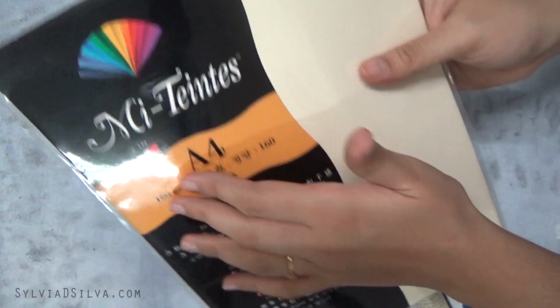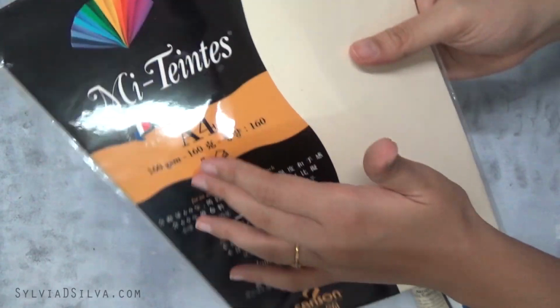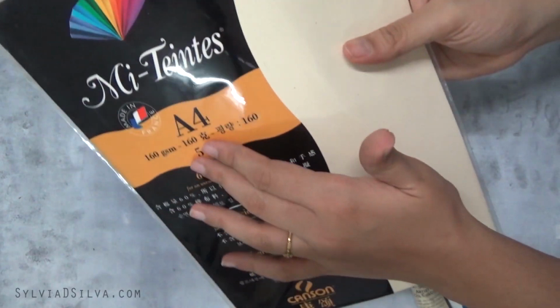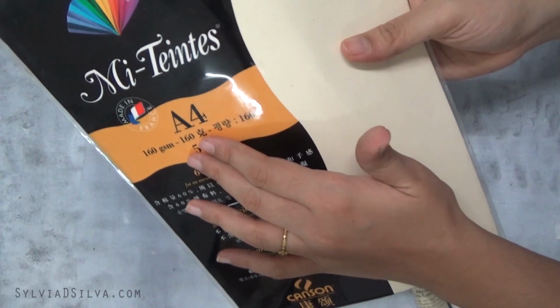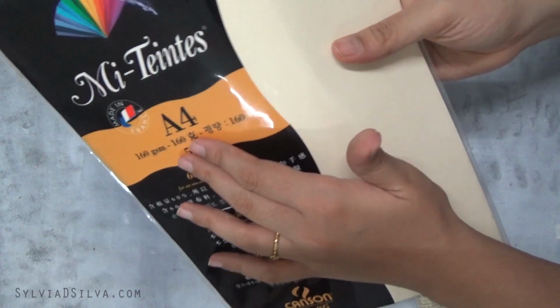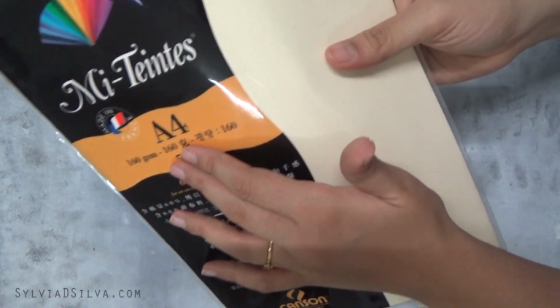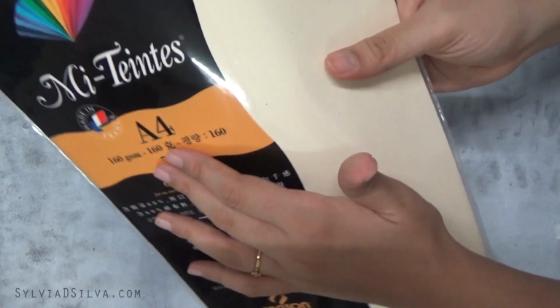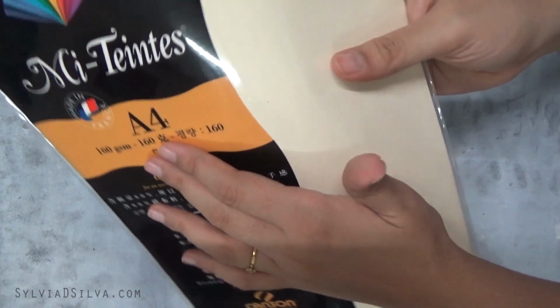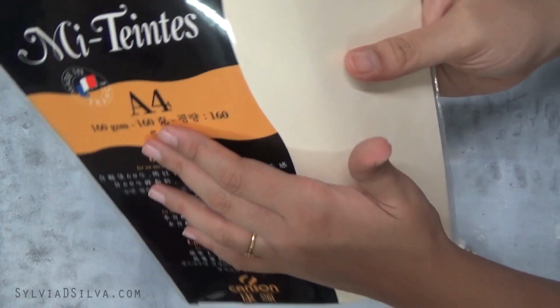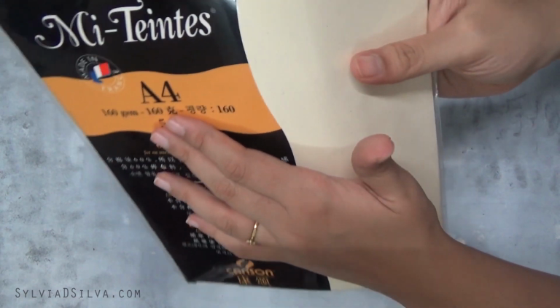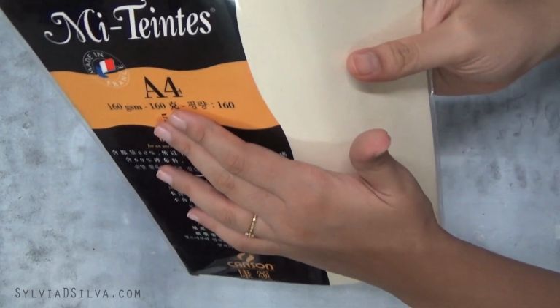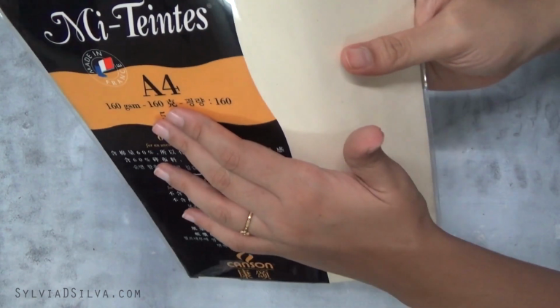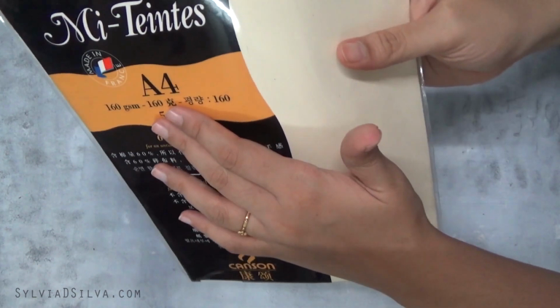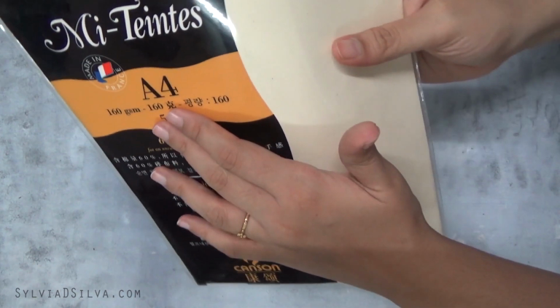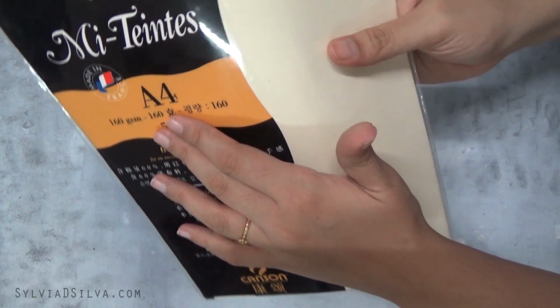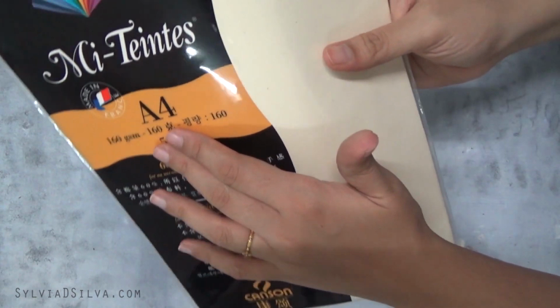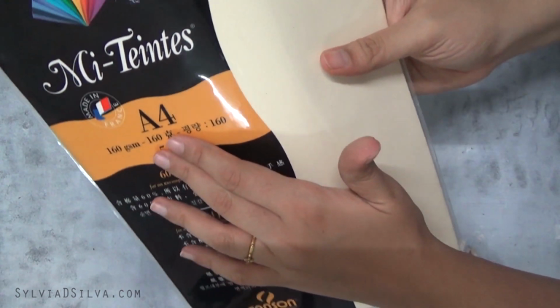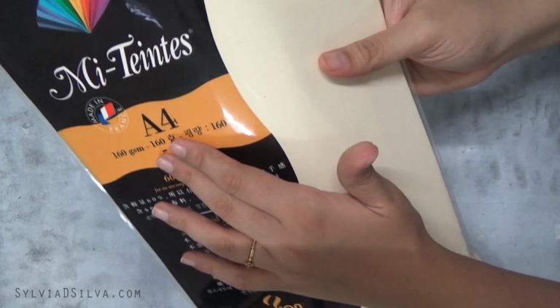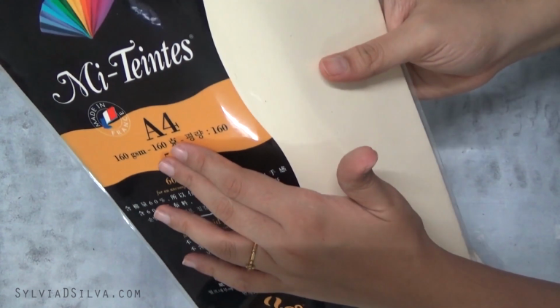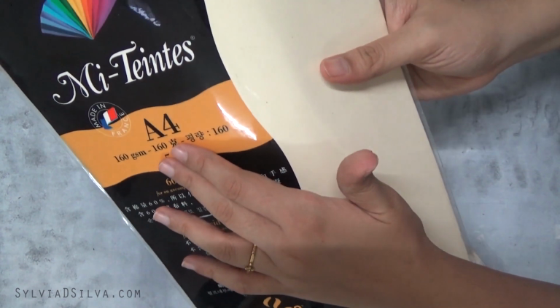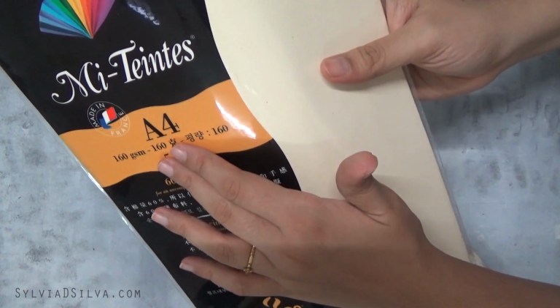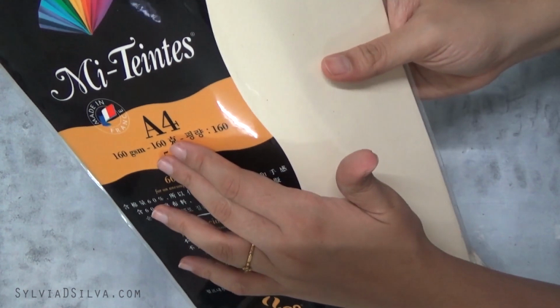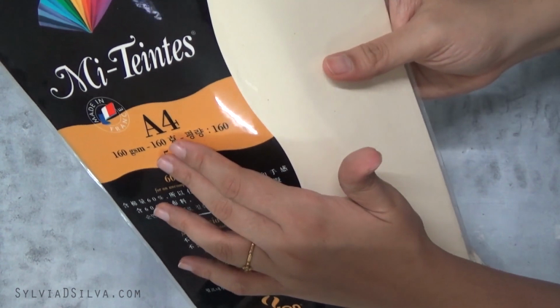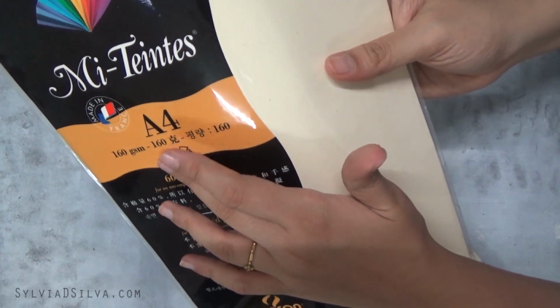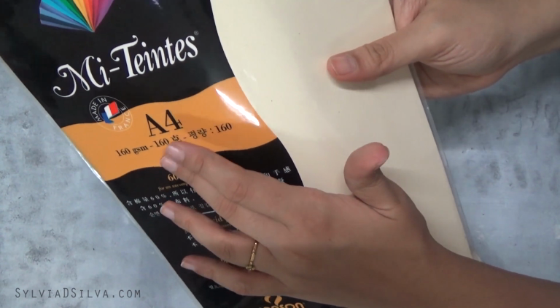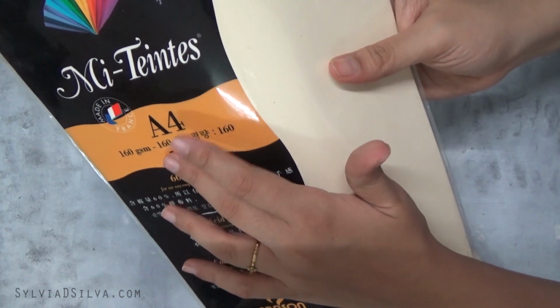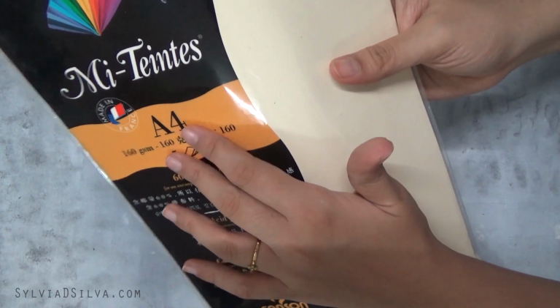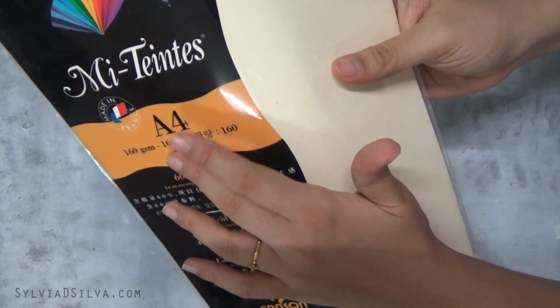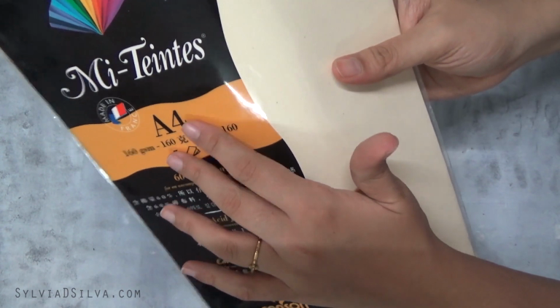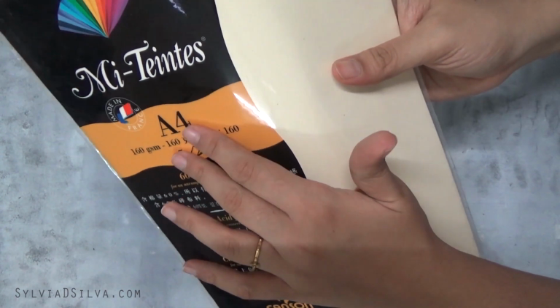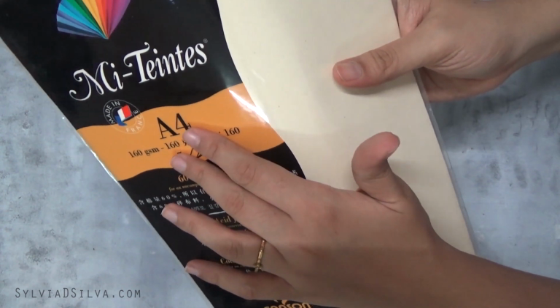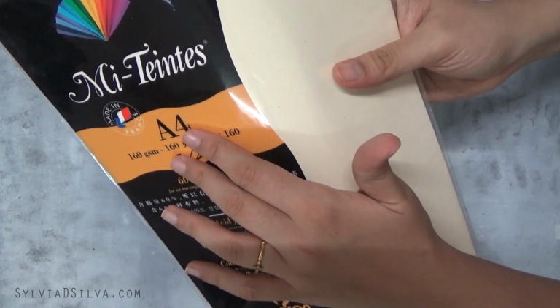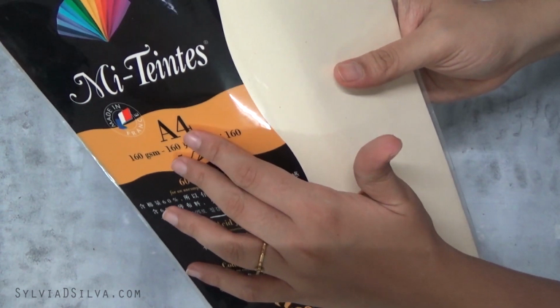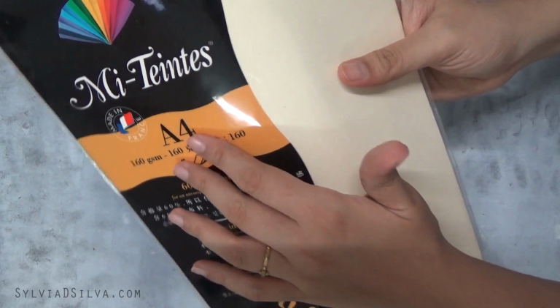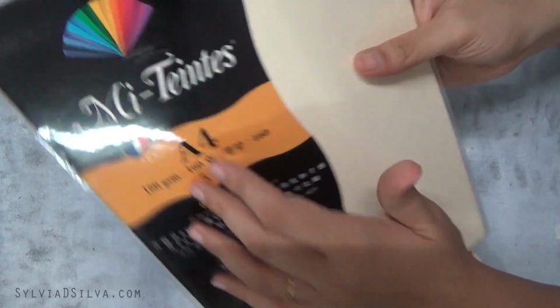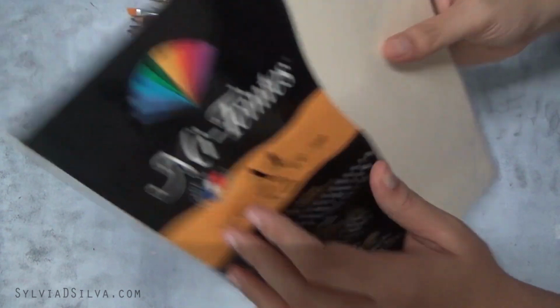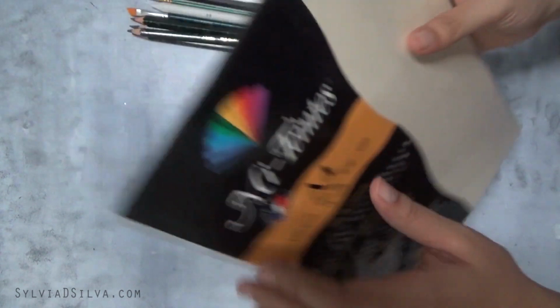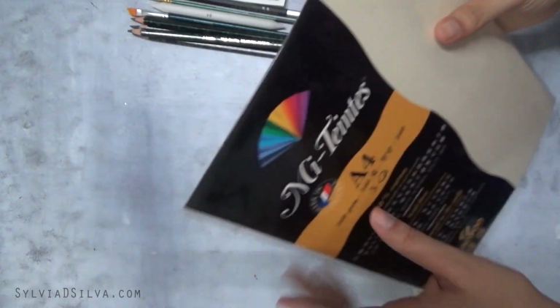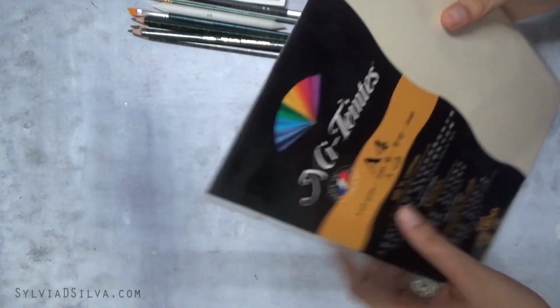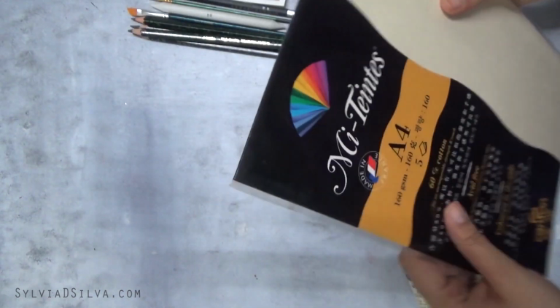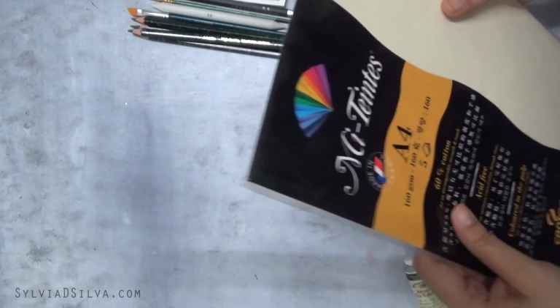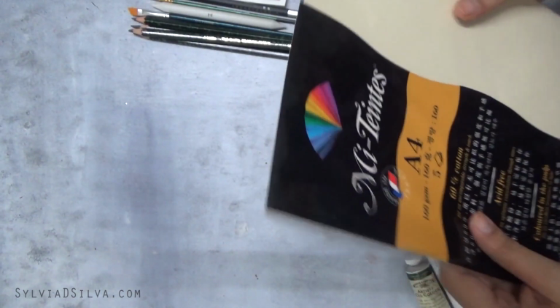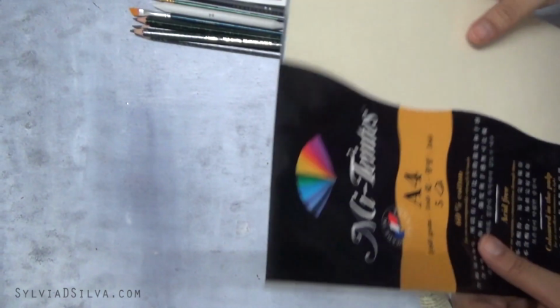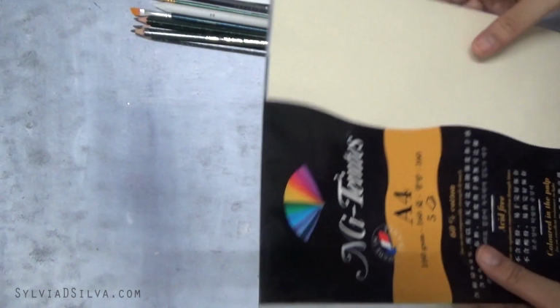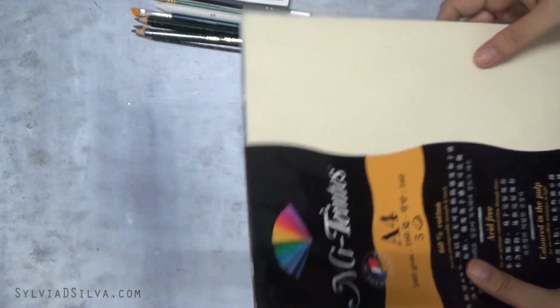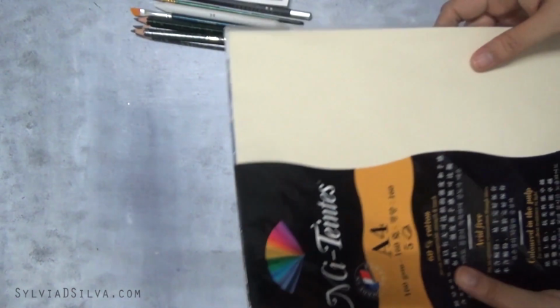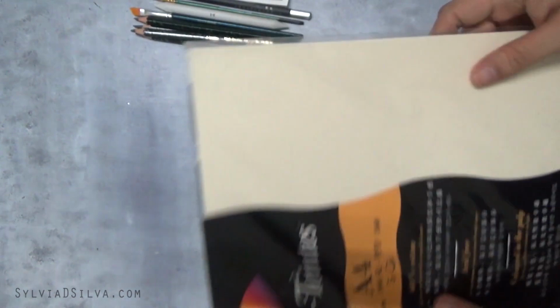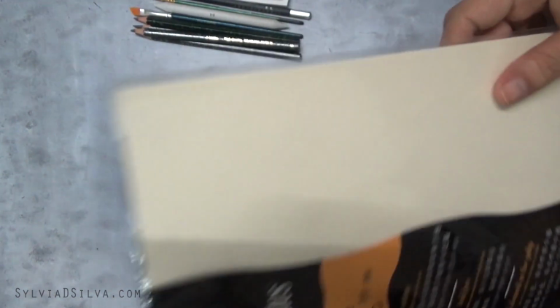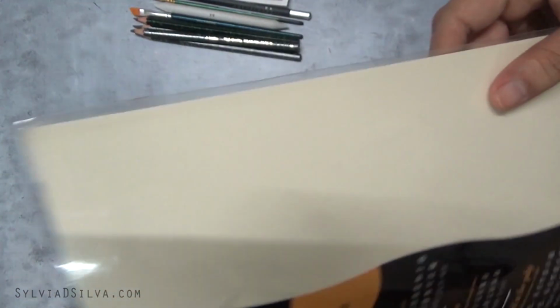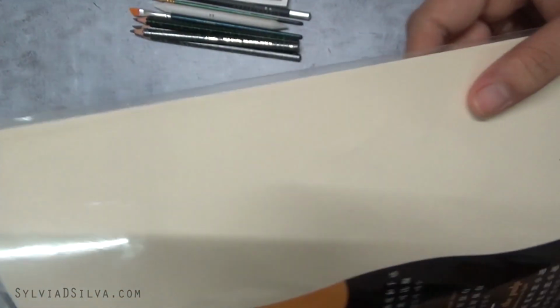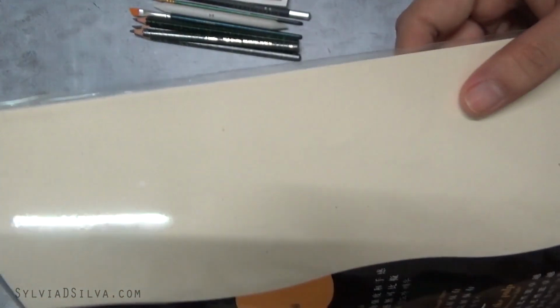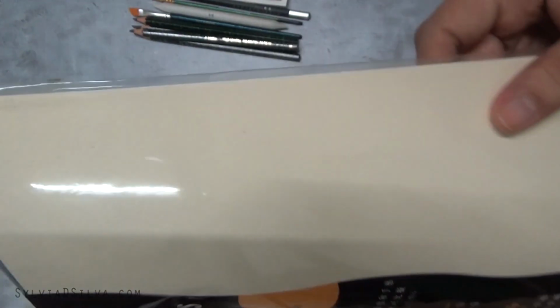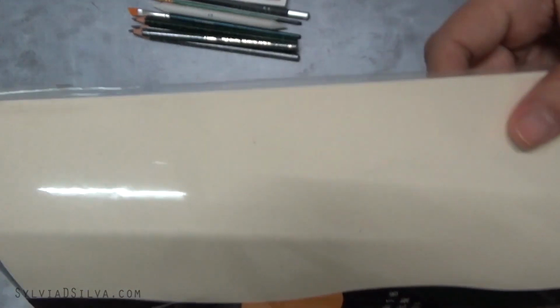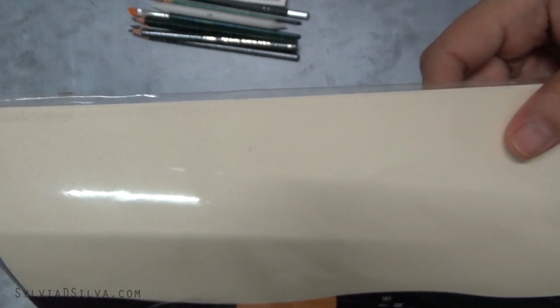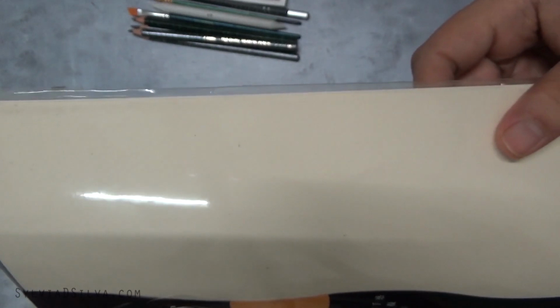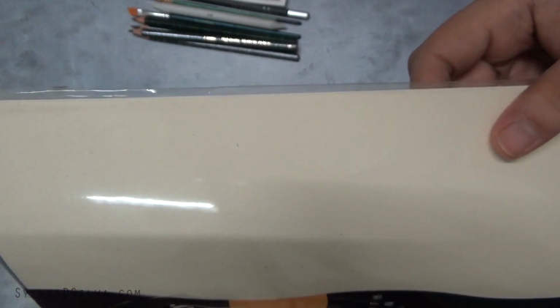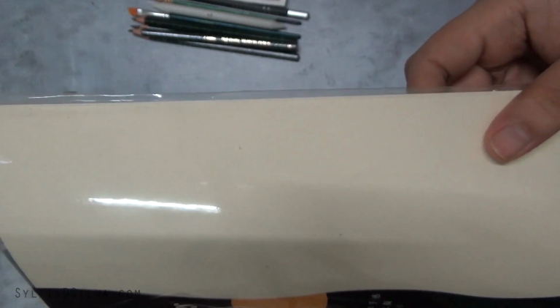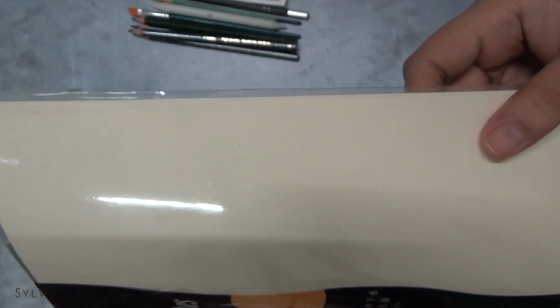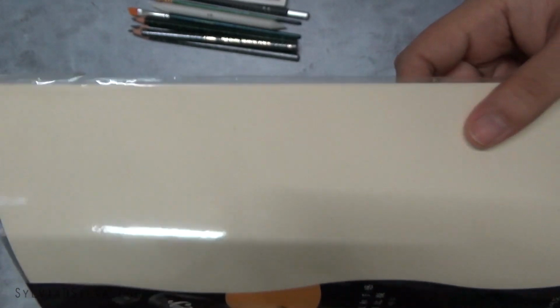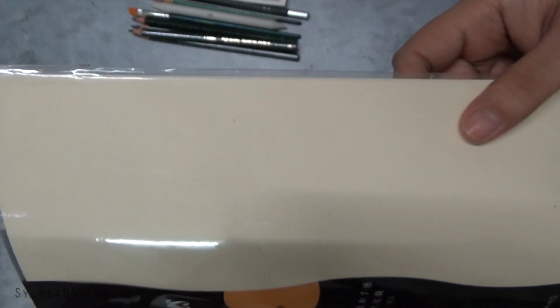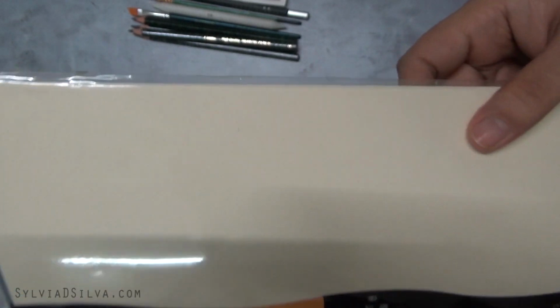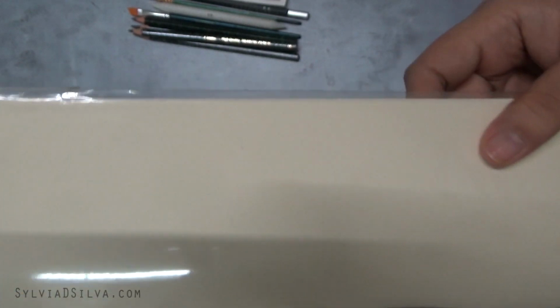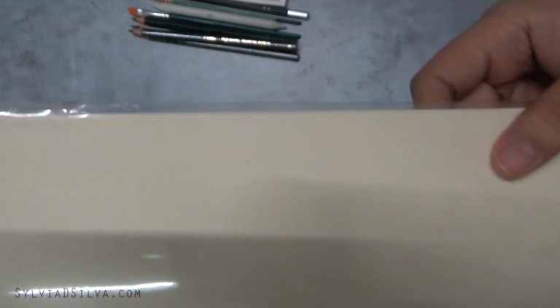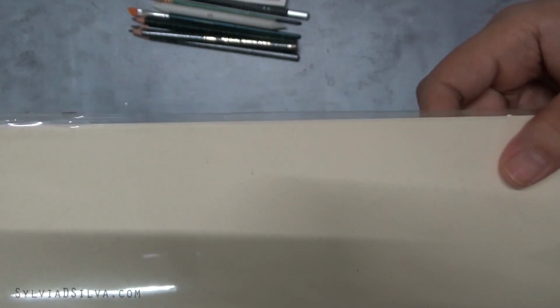The next thing is going to be a Canson Montagne A4 paper. I'm going to give you one sheet in this color.